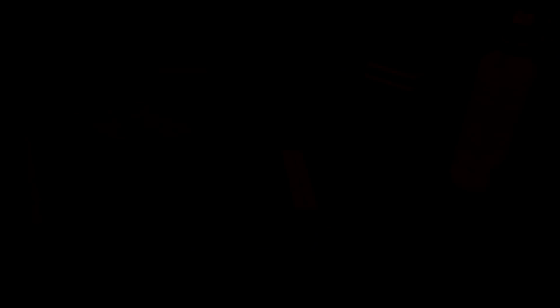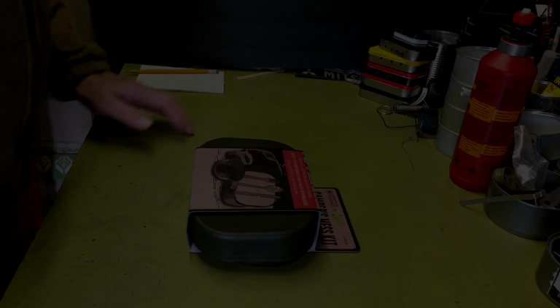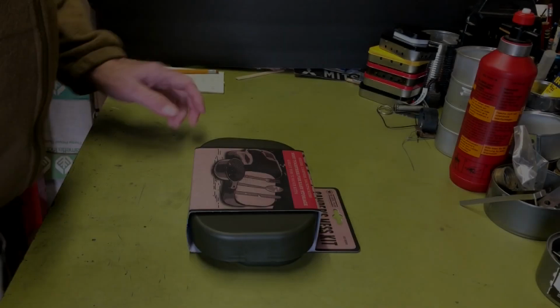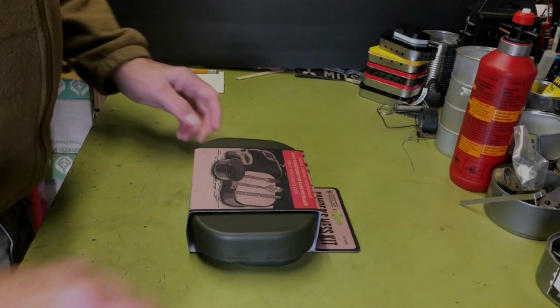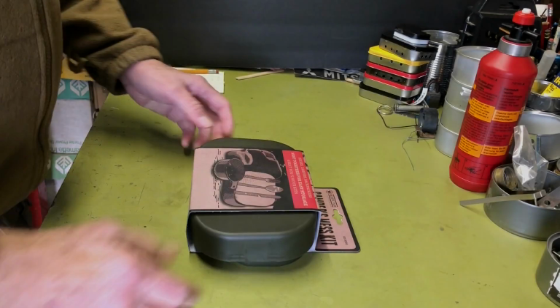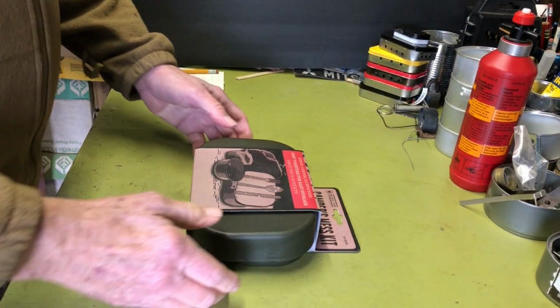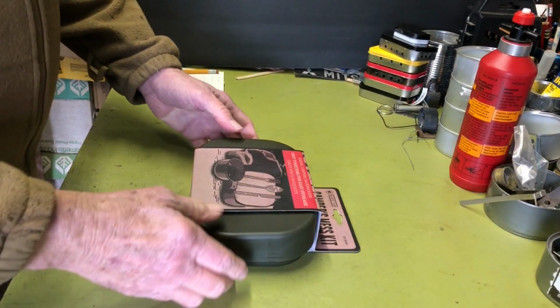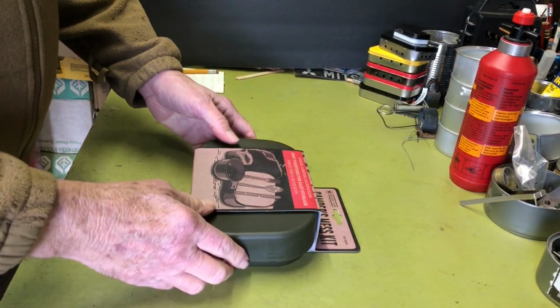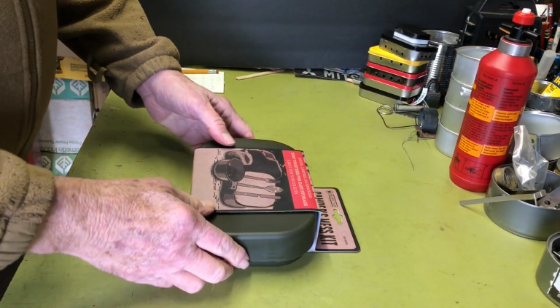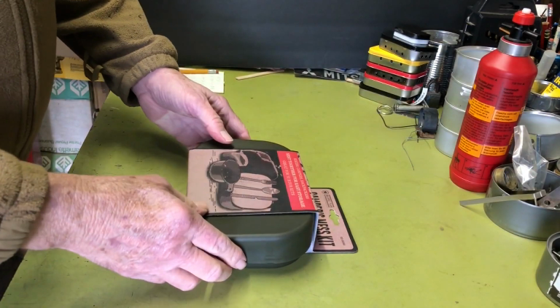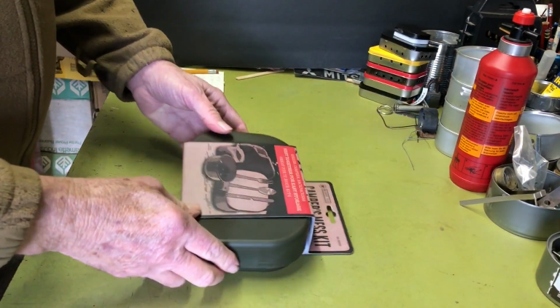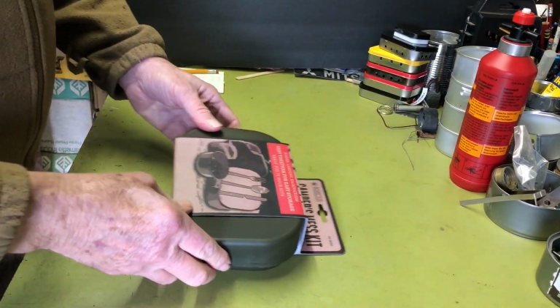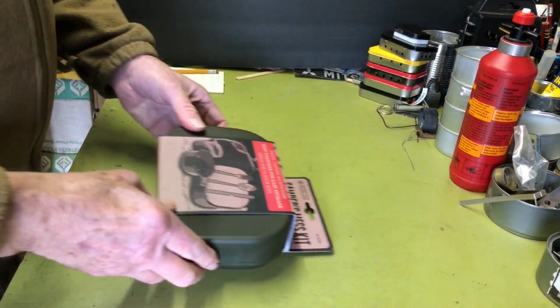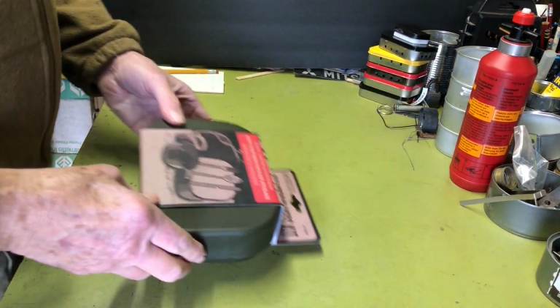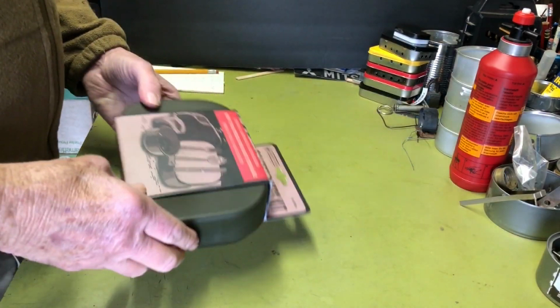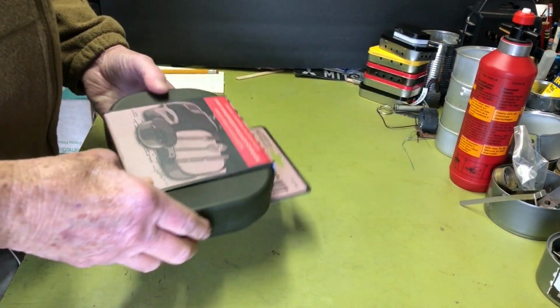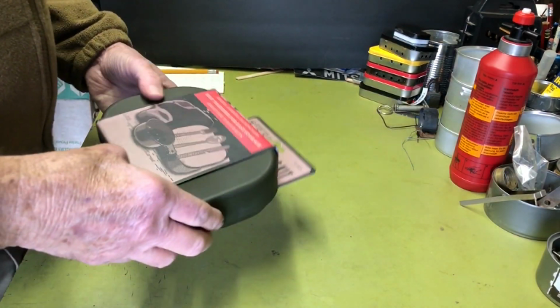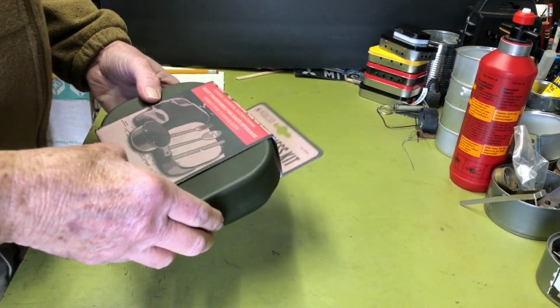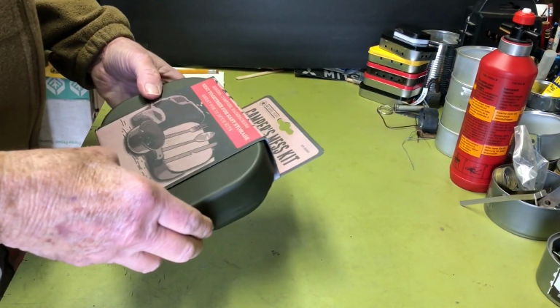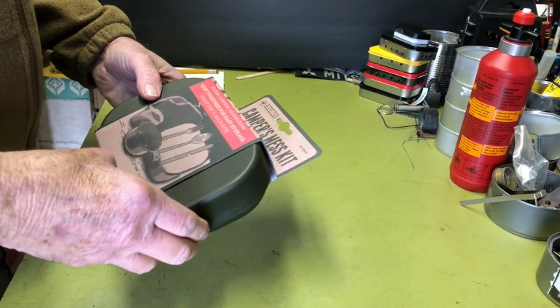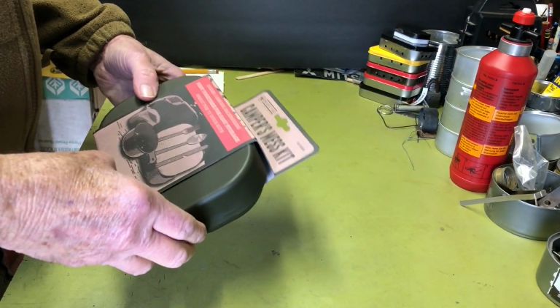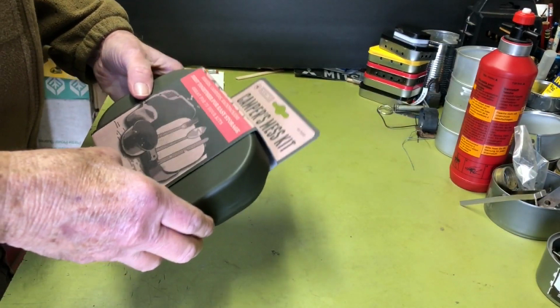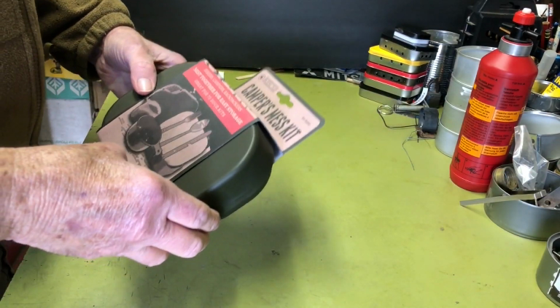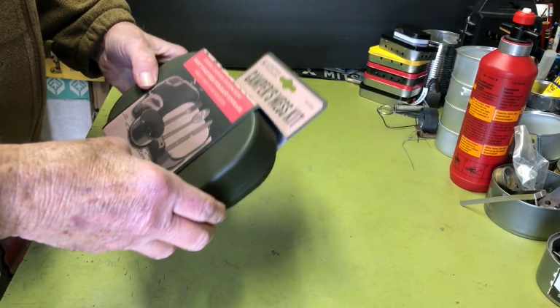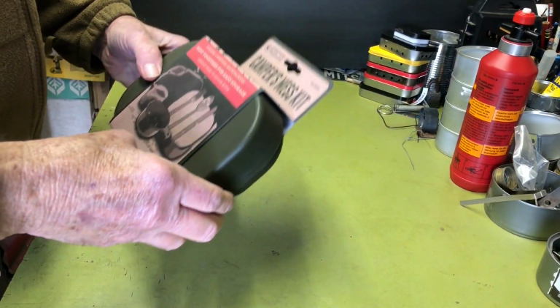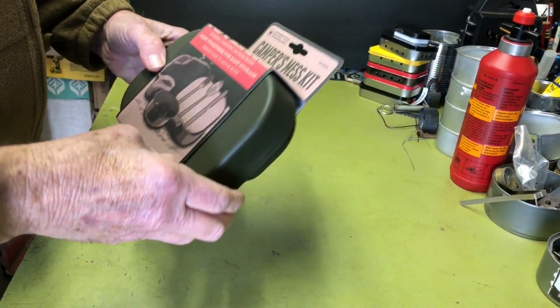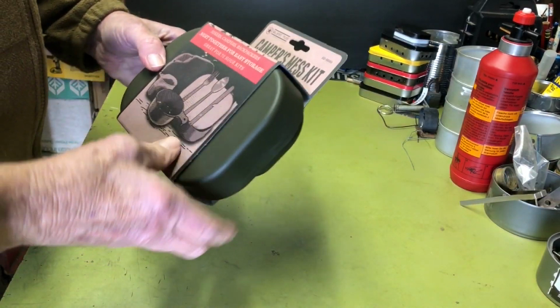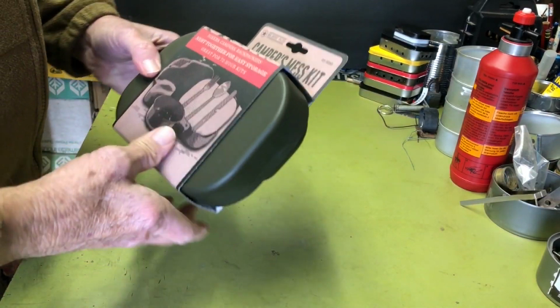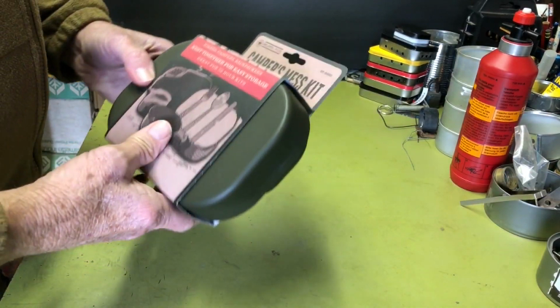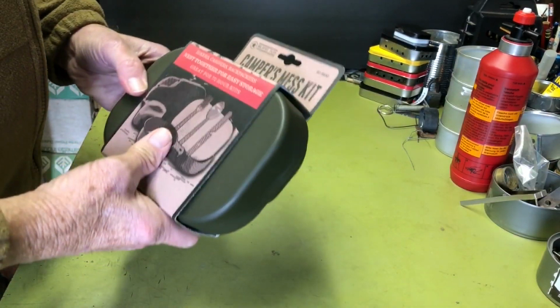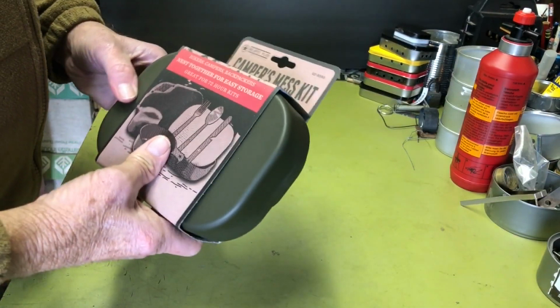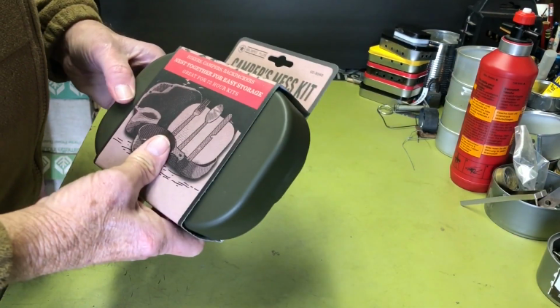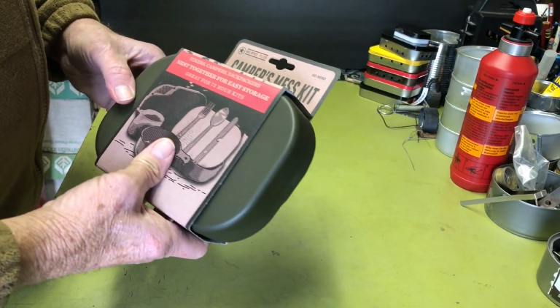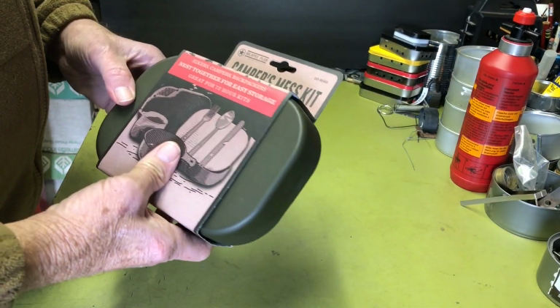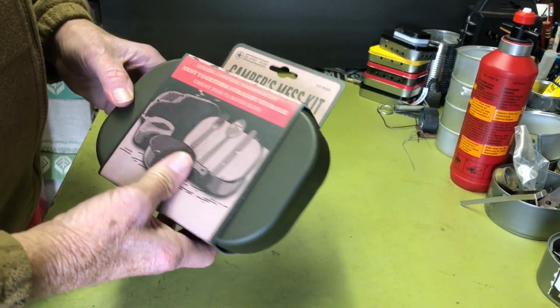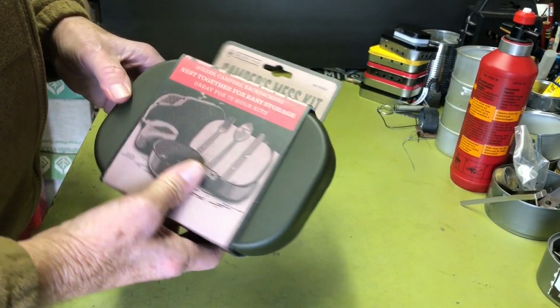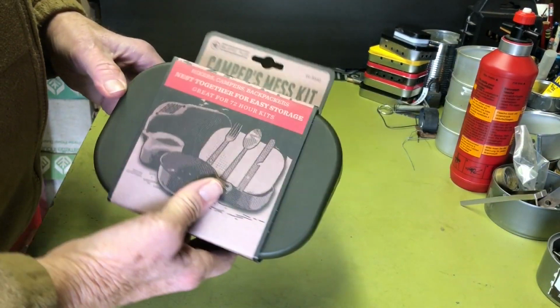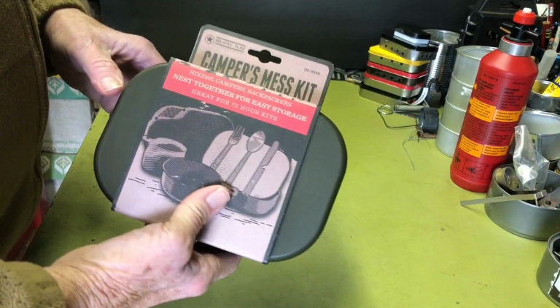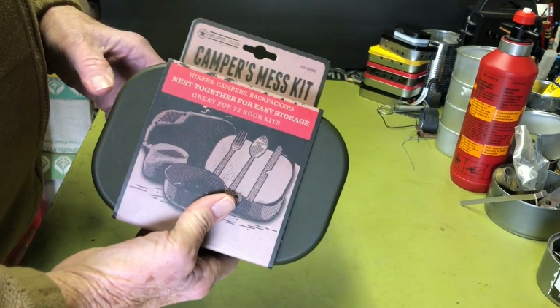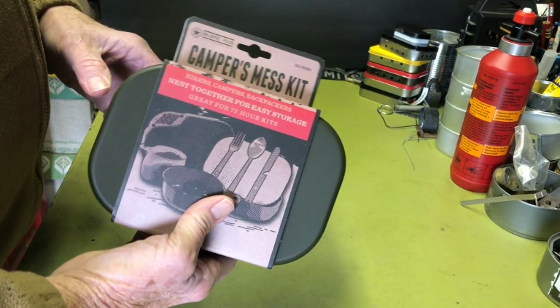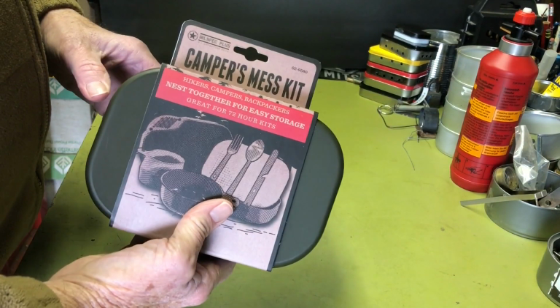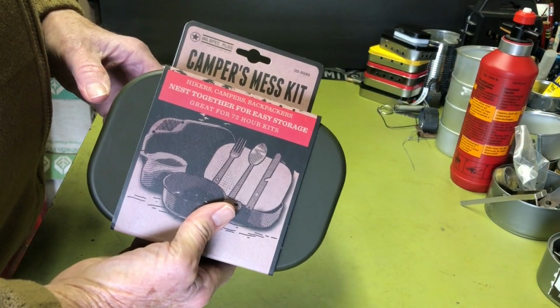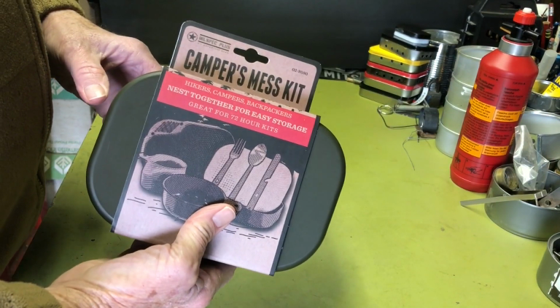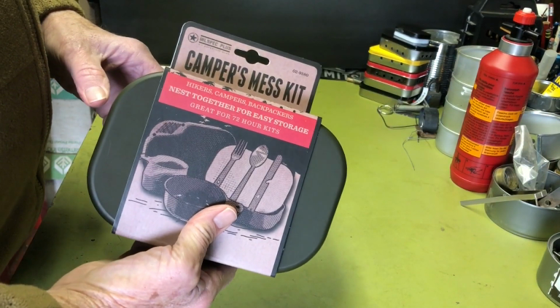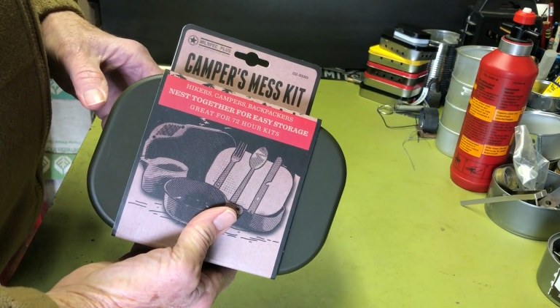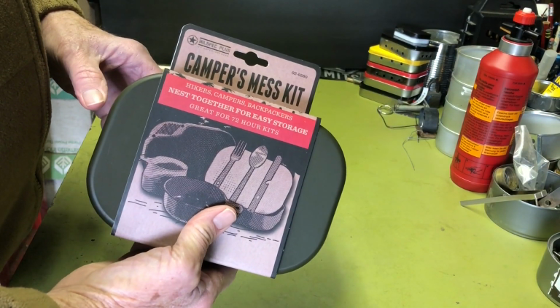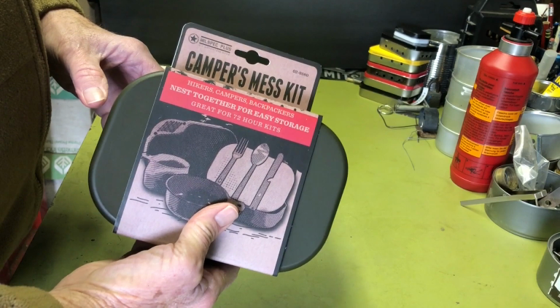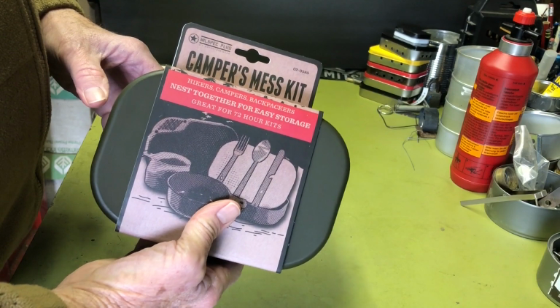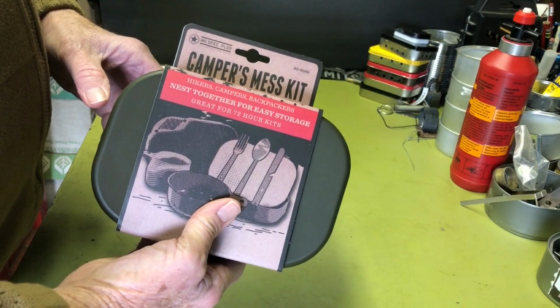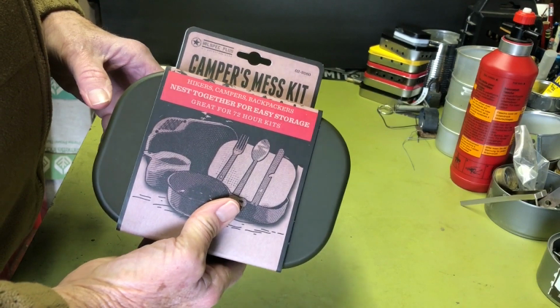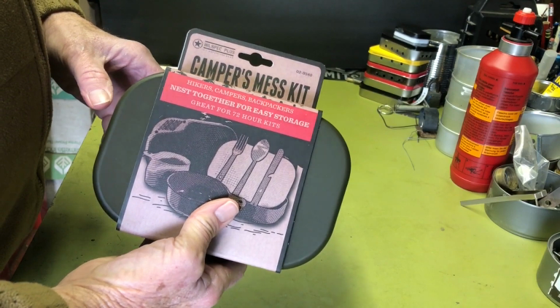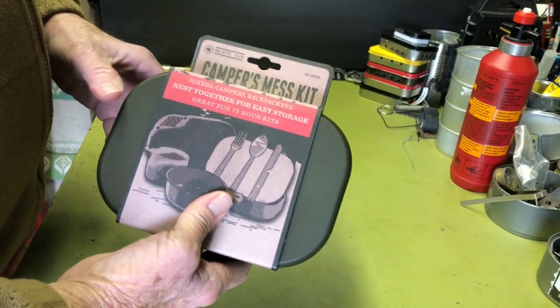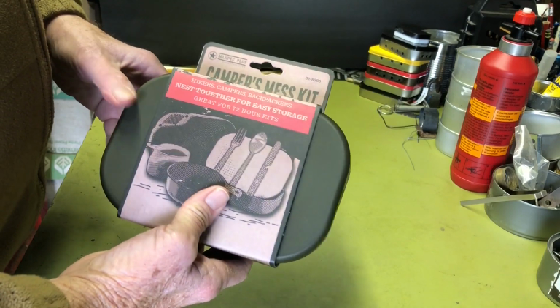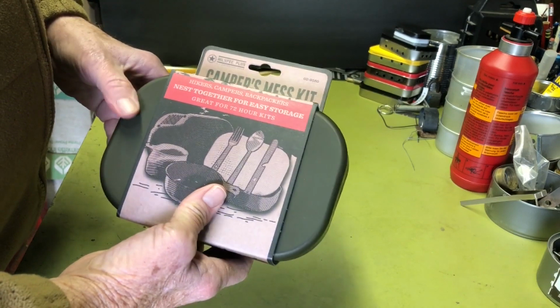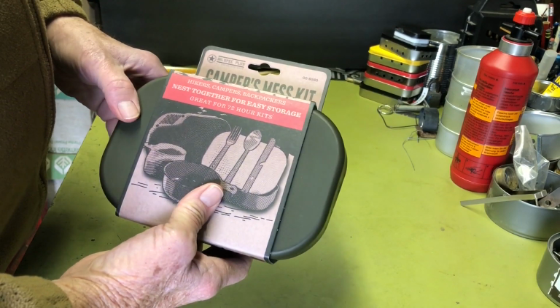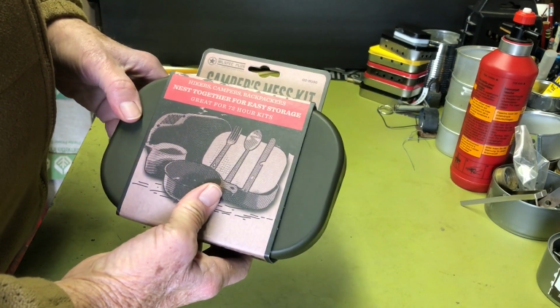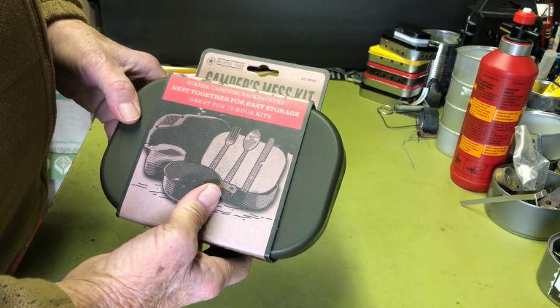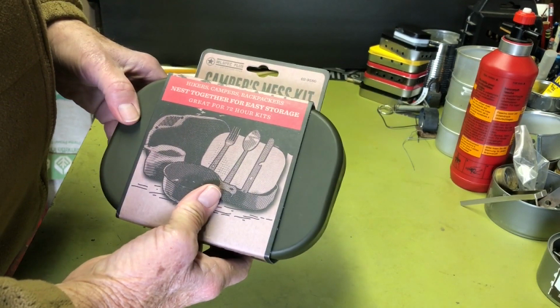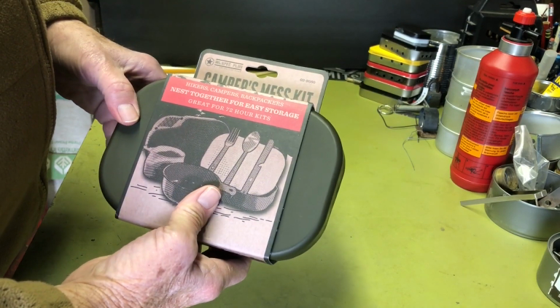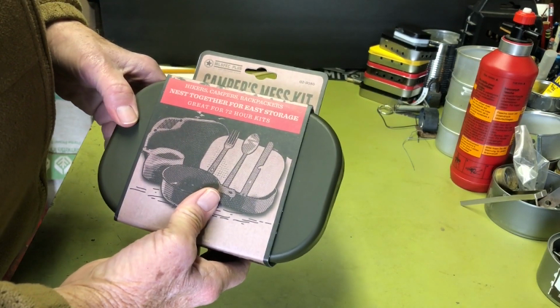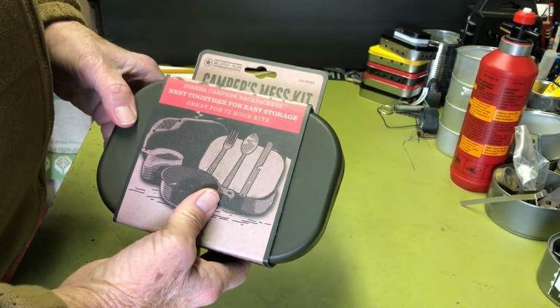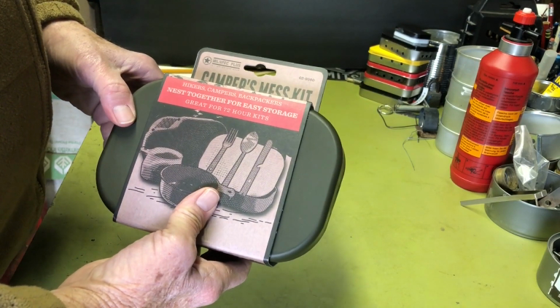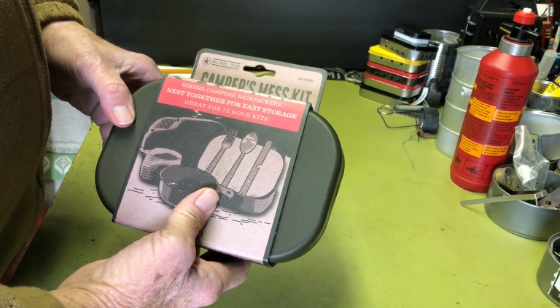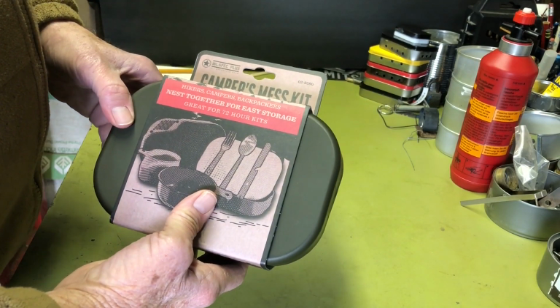Hi all, Plantside Agent here. Today we're going to take a look at the Camper's Mess Kit, so if you're interested, stay tuned.